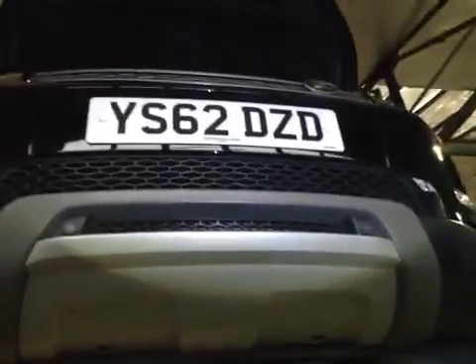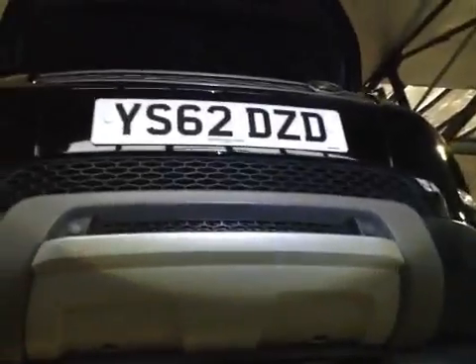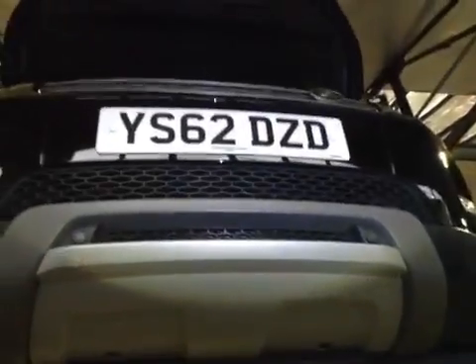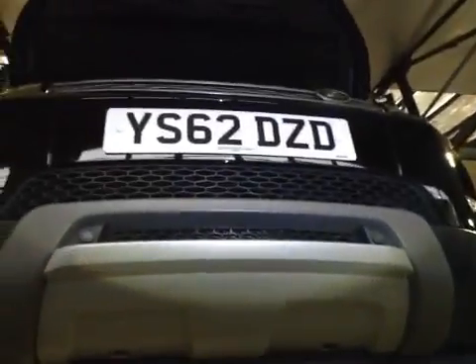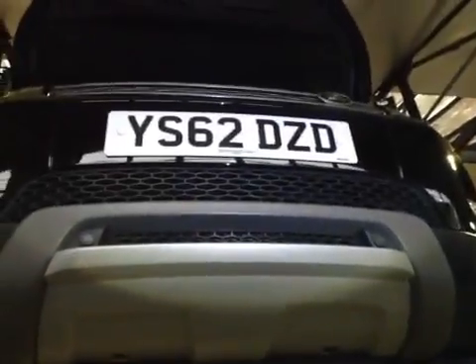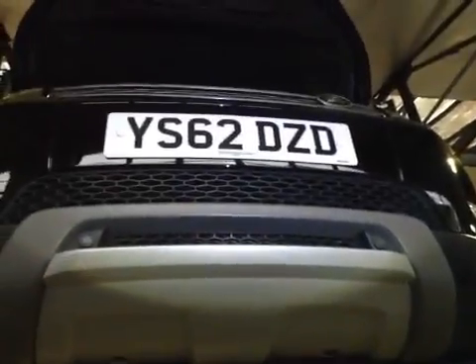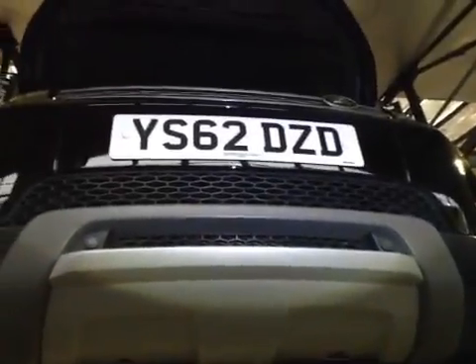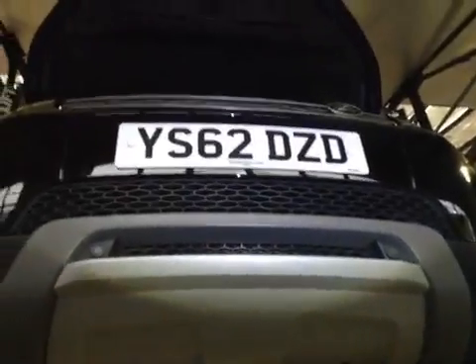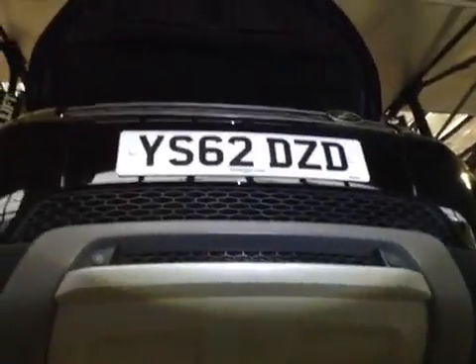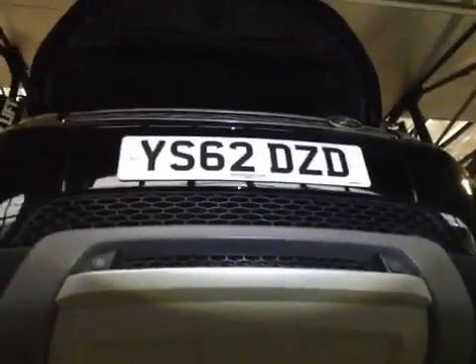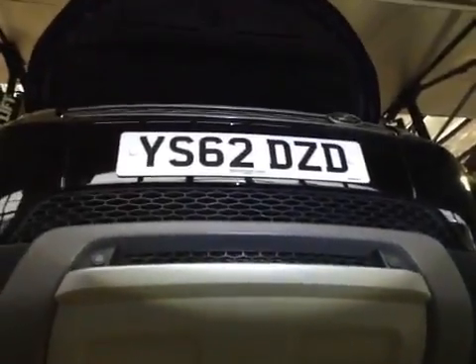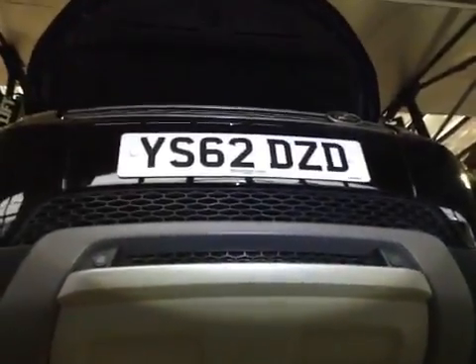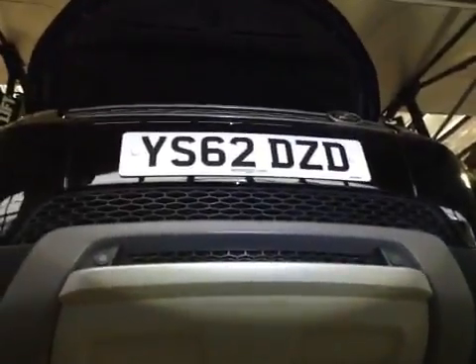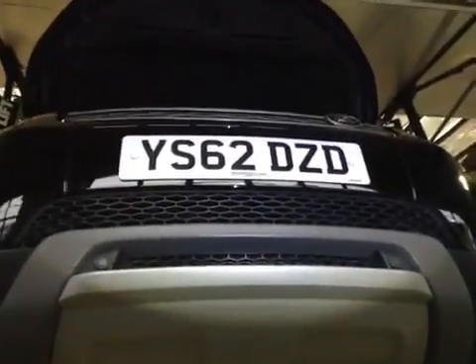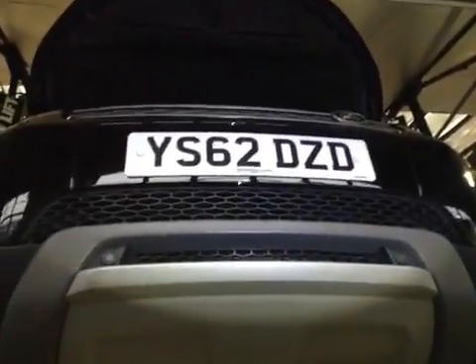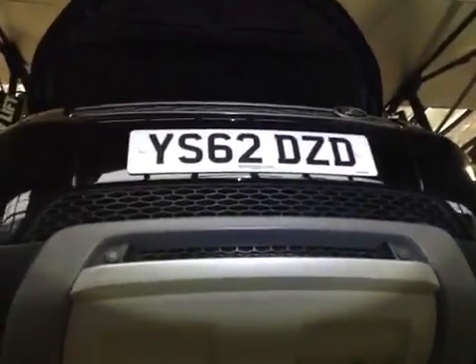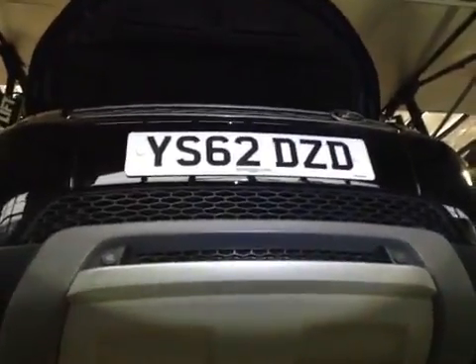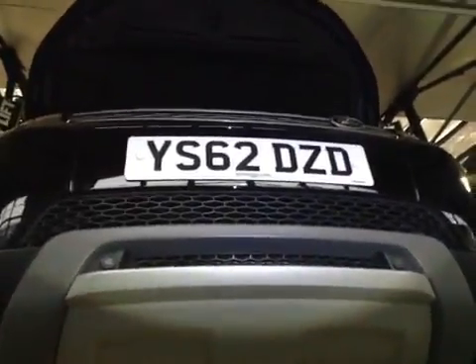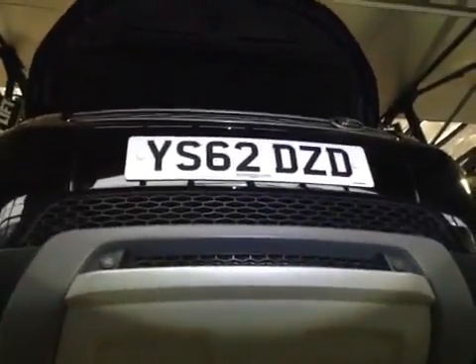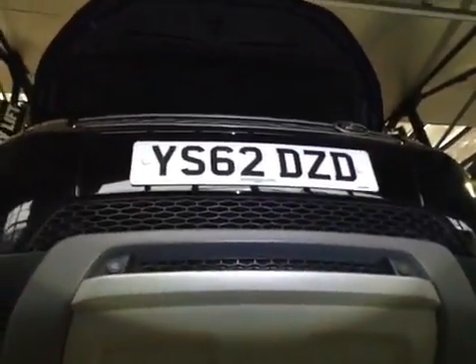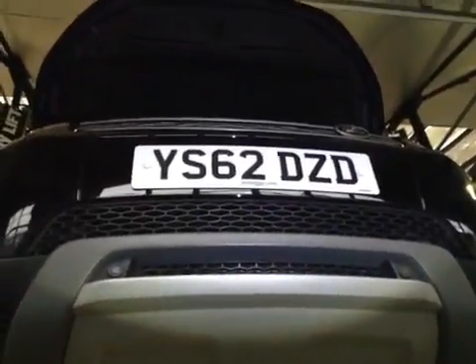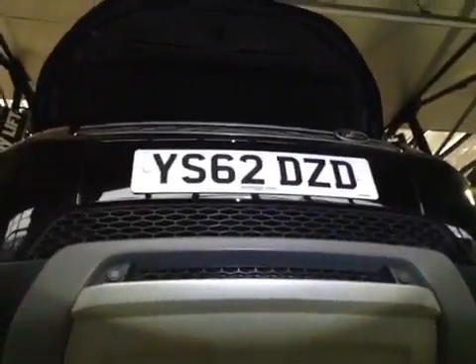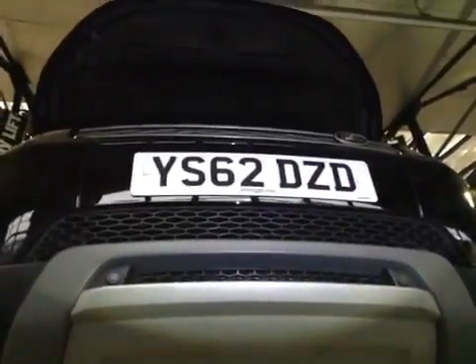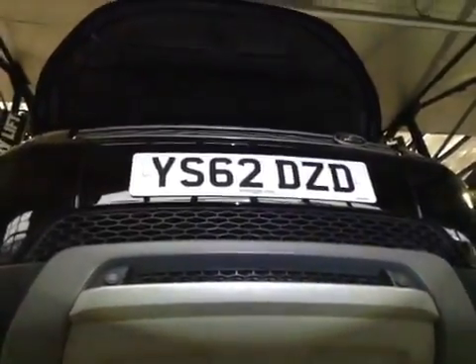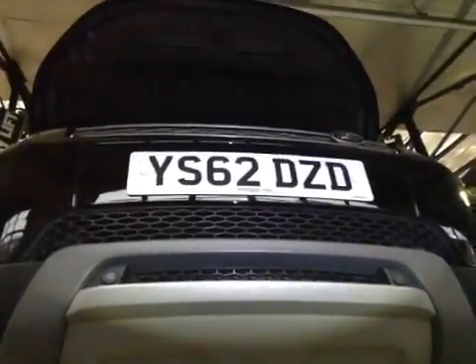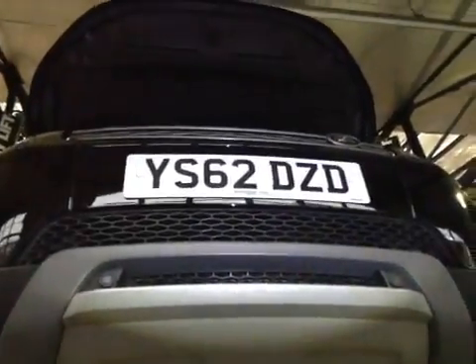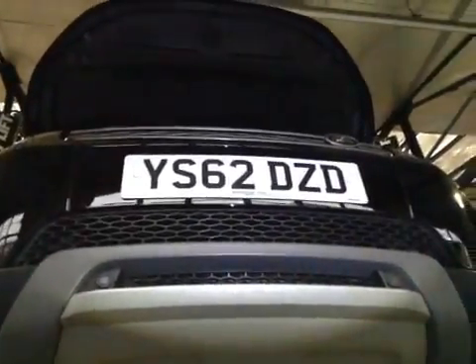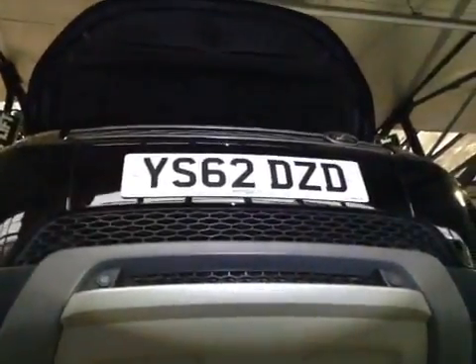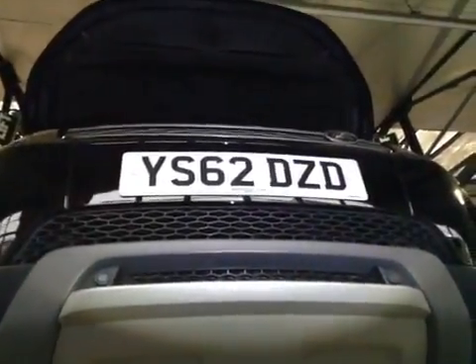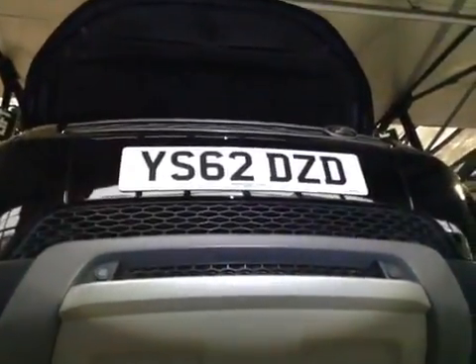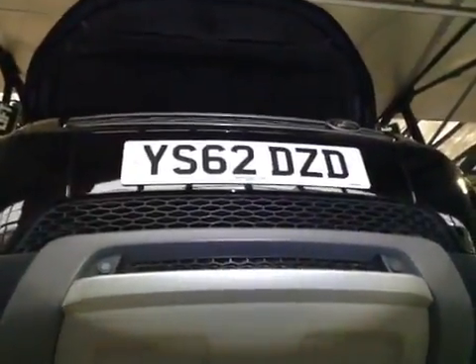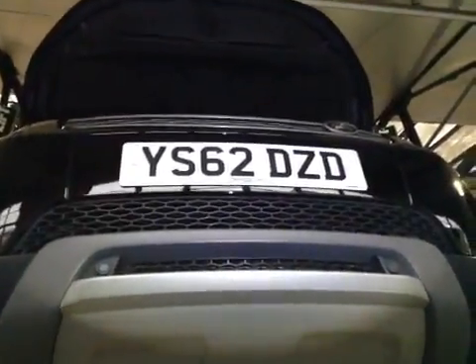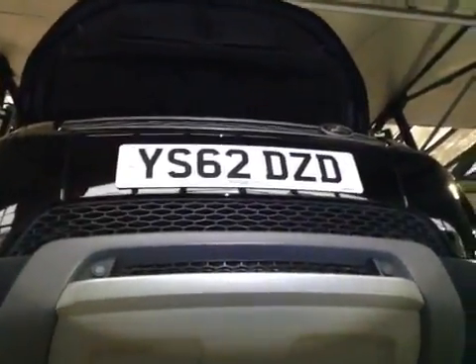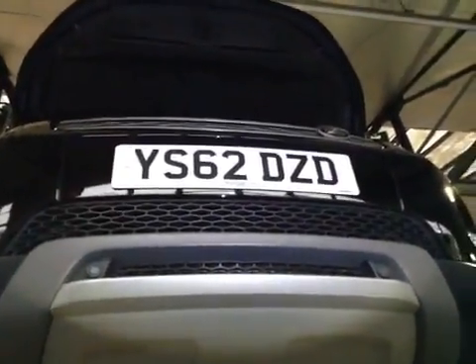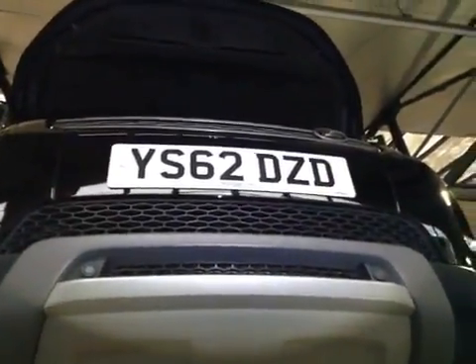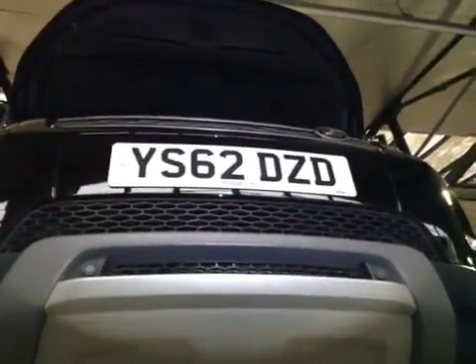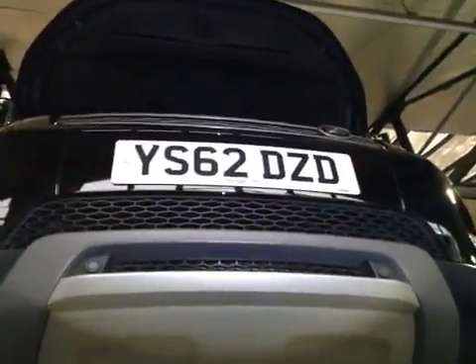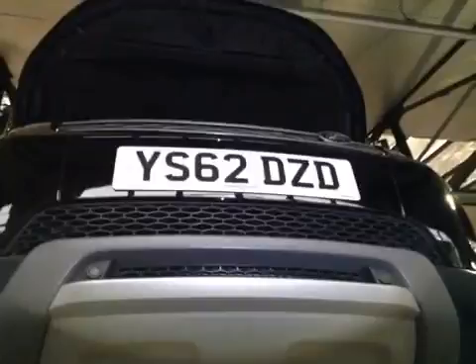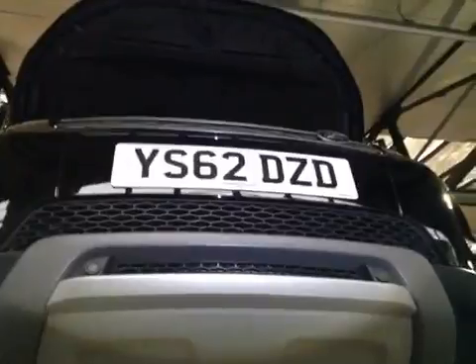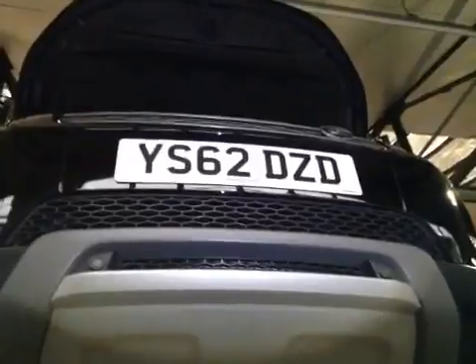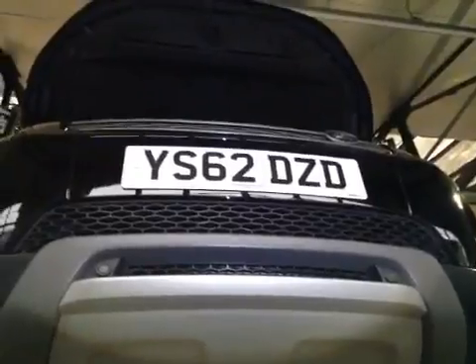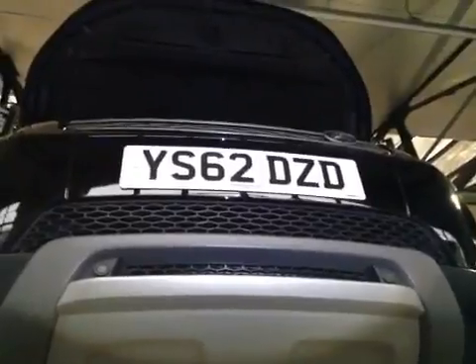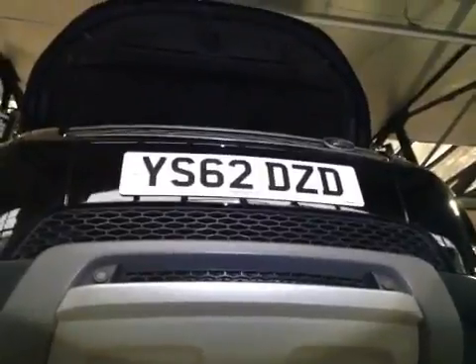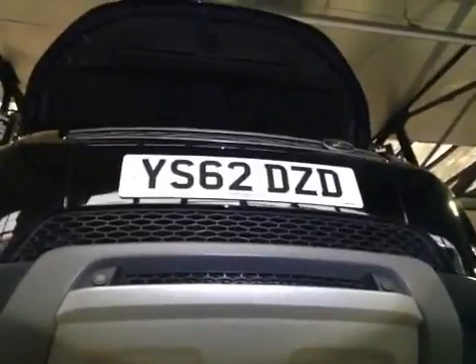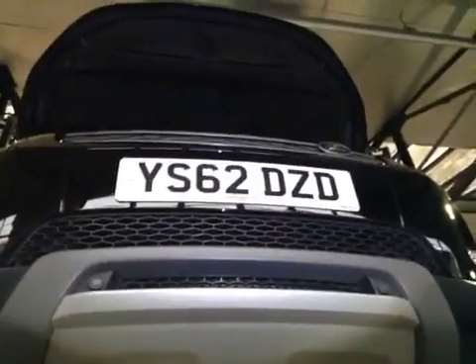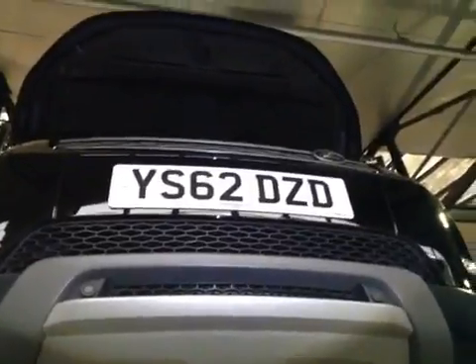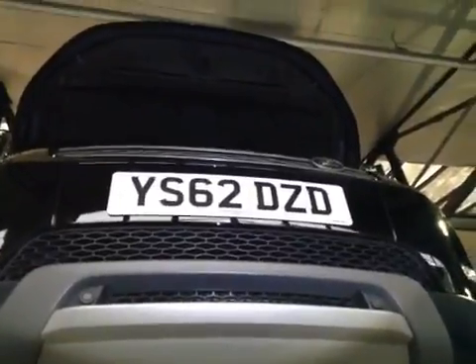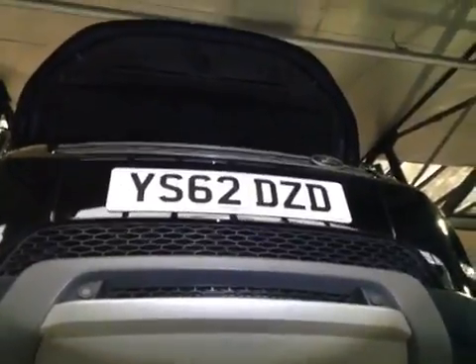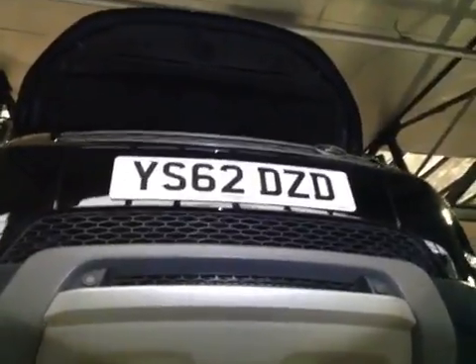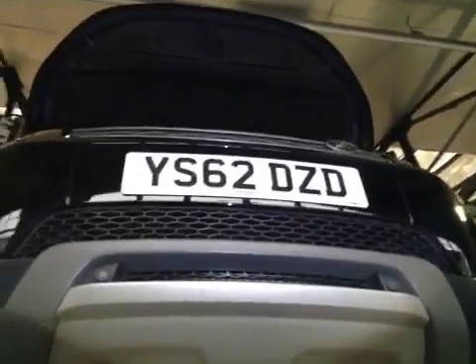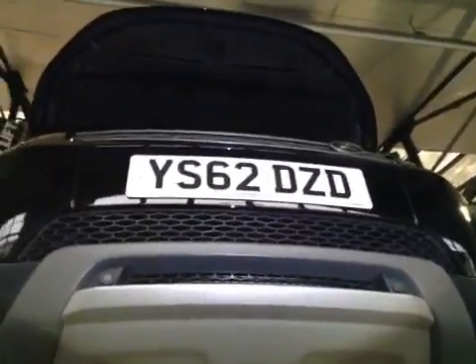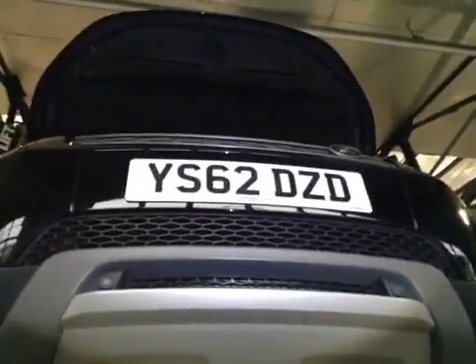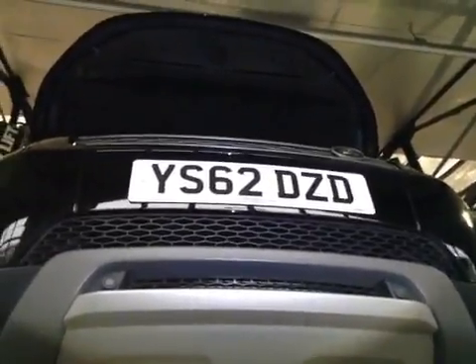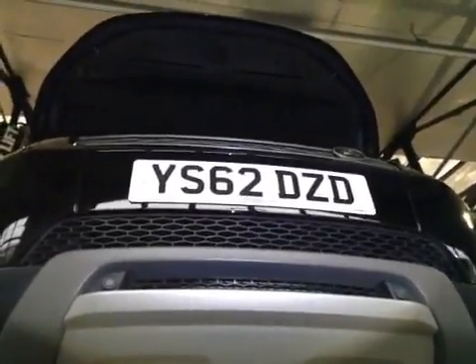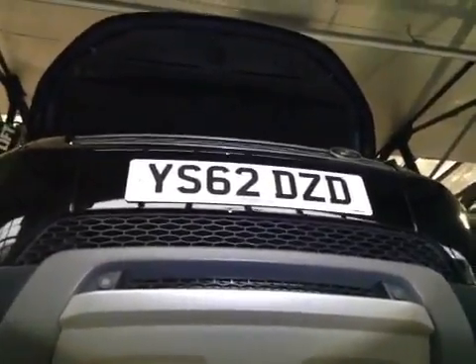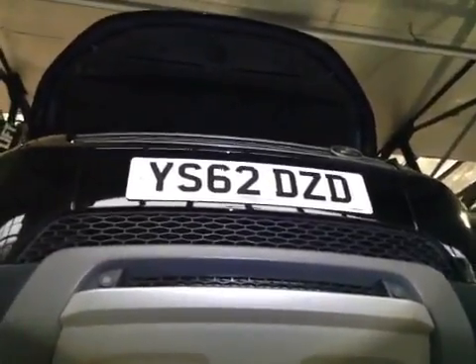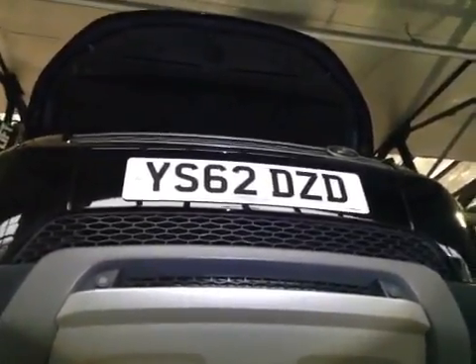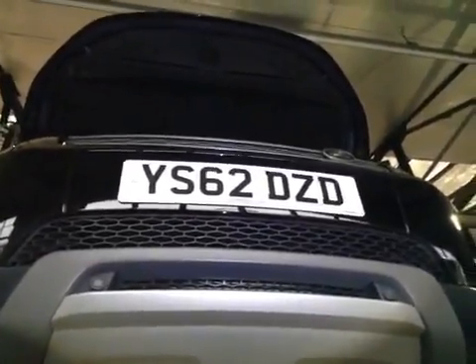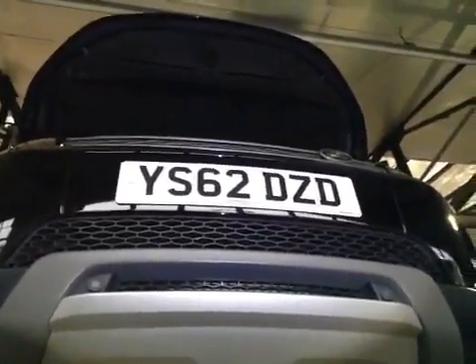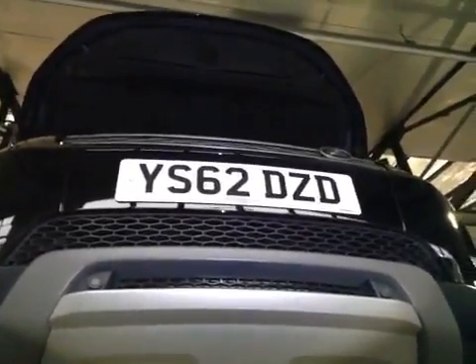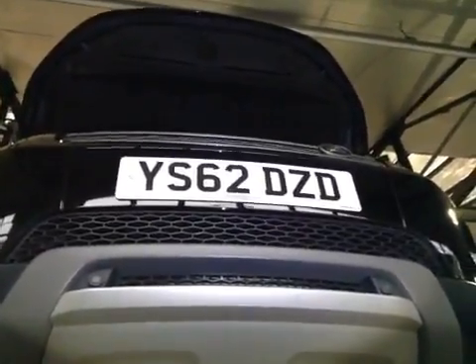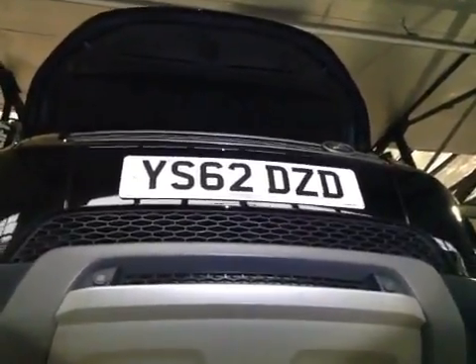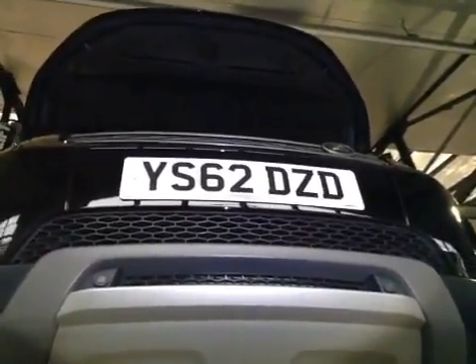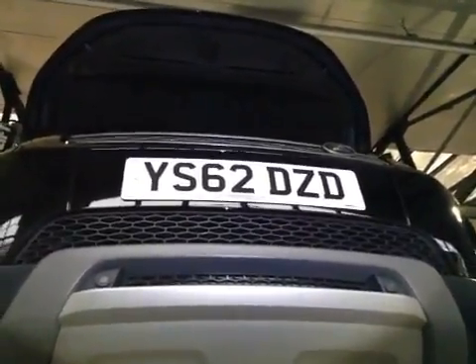Hello, my name is Jake. I'll be the technician working on your vehicle today. There are a few recommended services which are air con service, fuel treatment, and four wheel alignment.